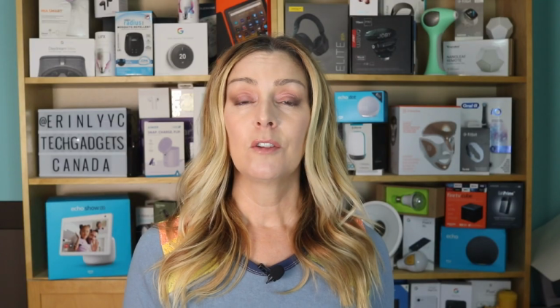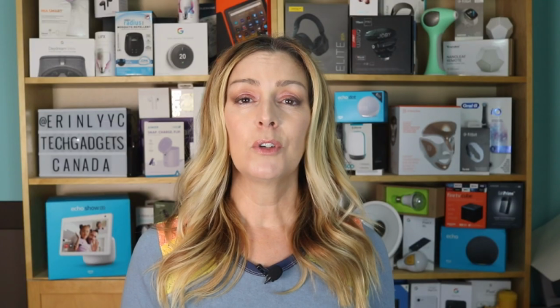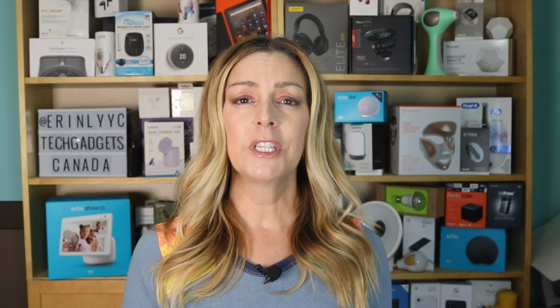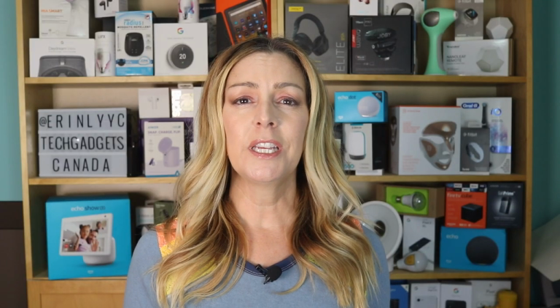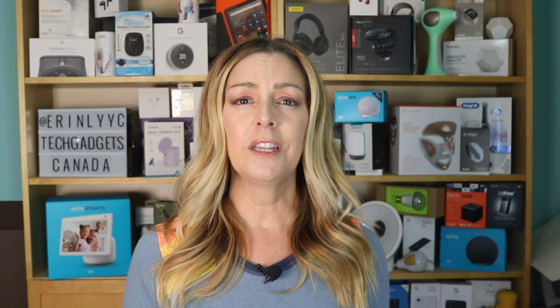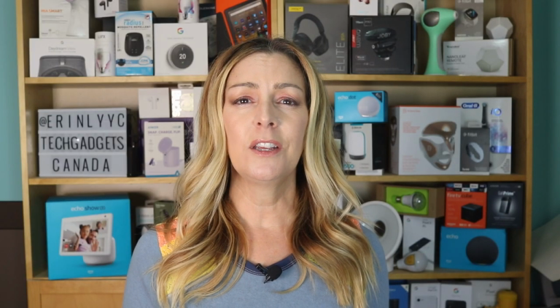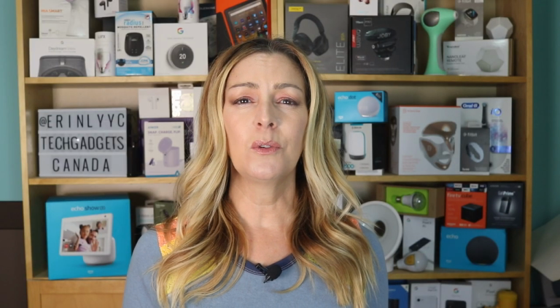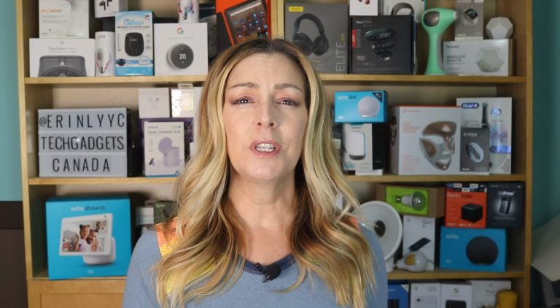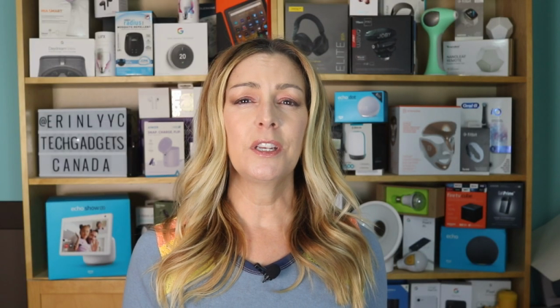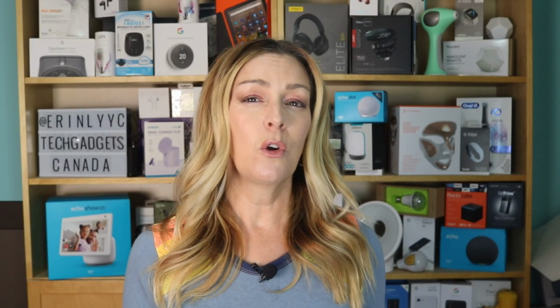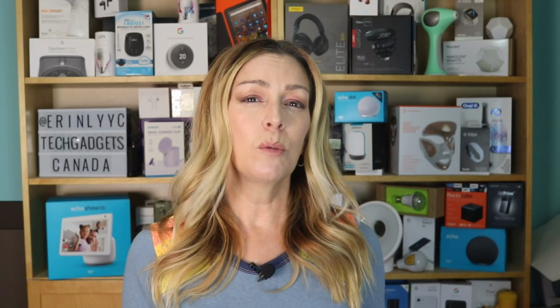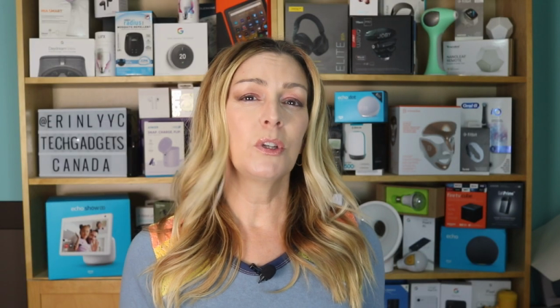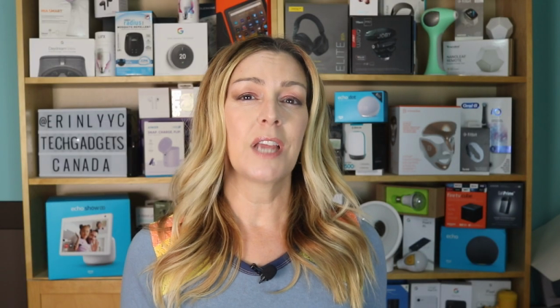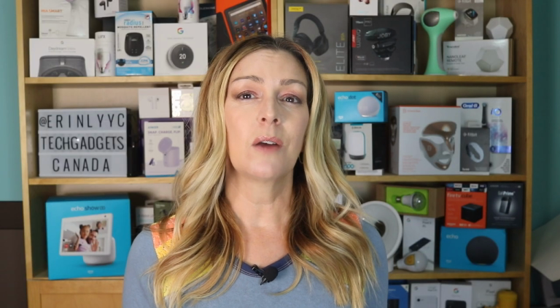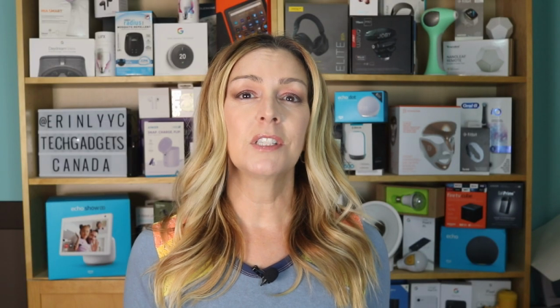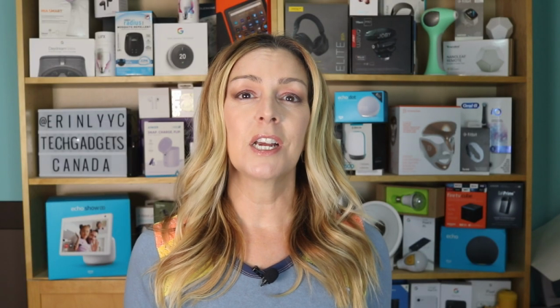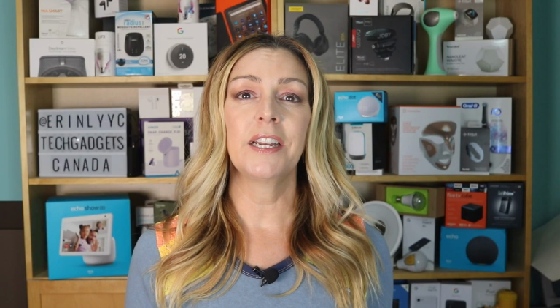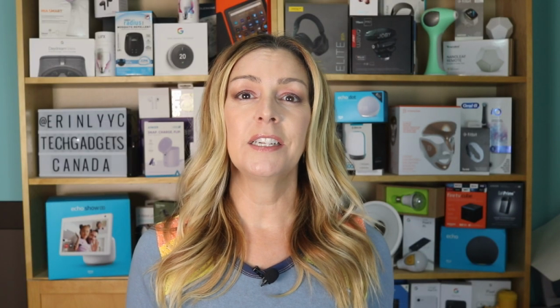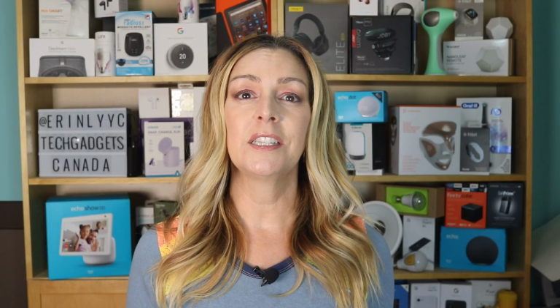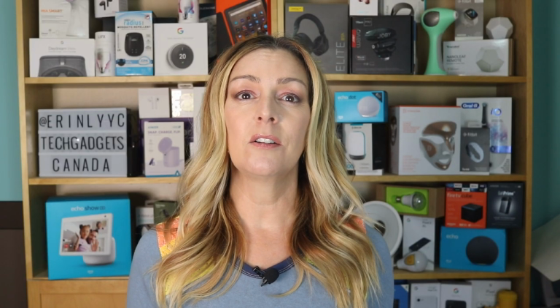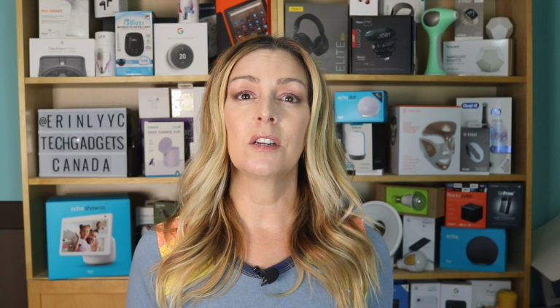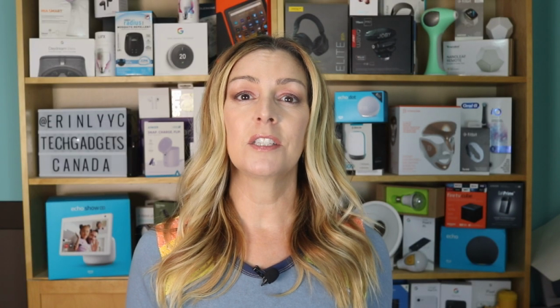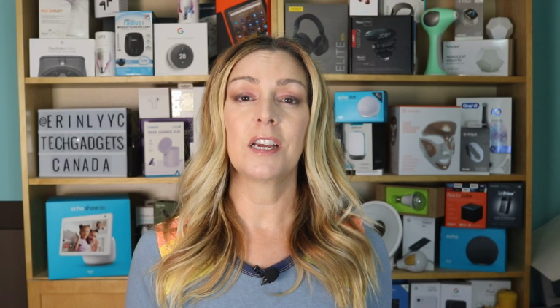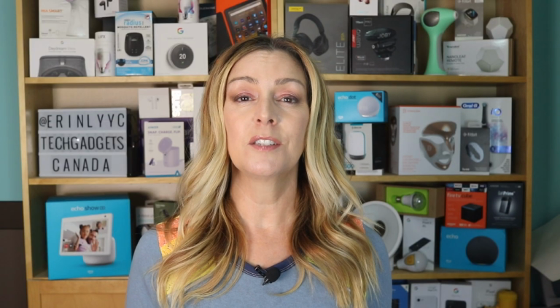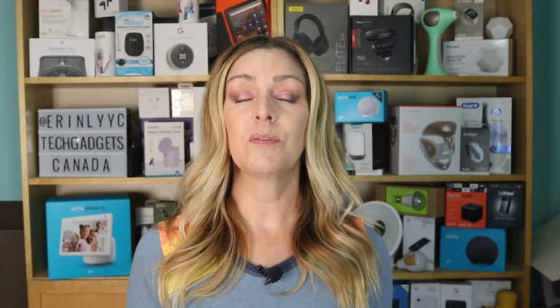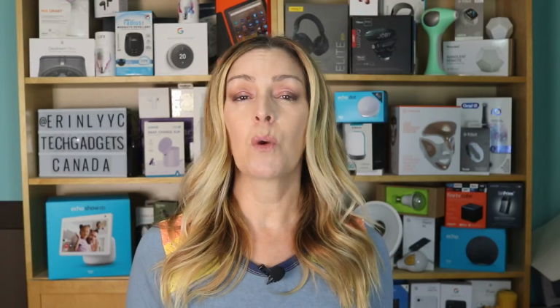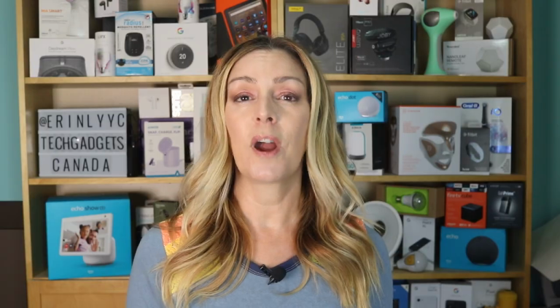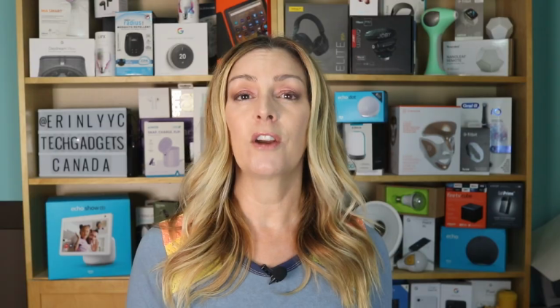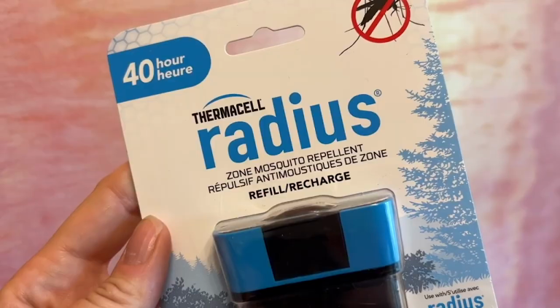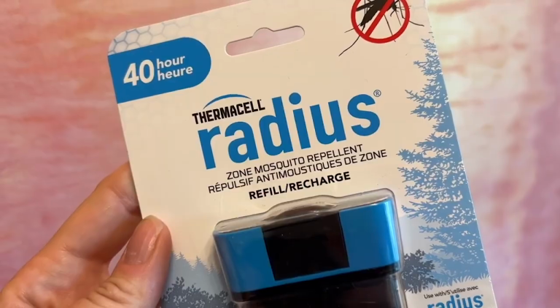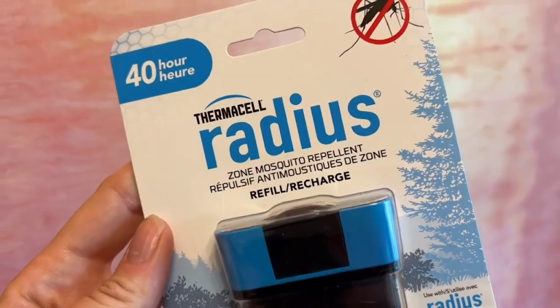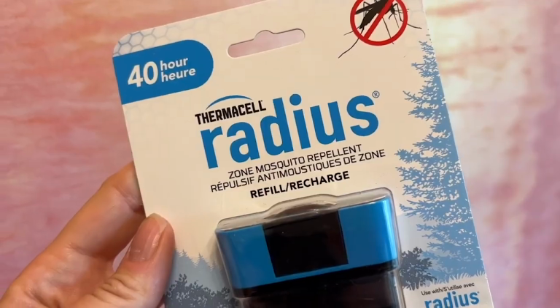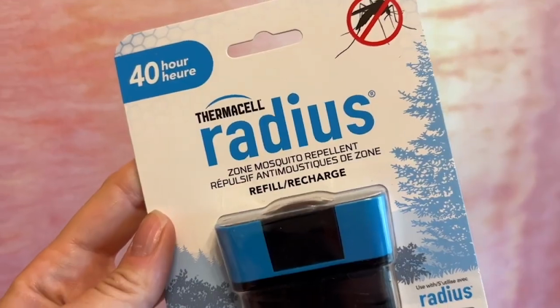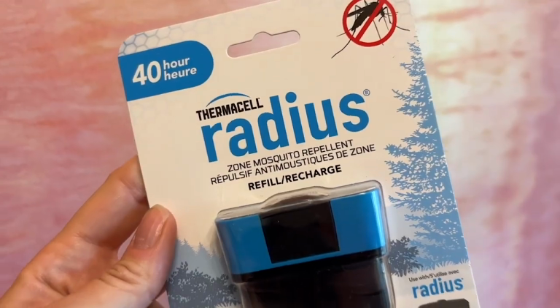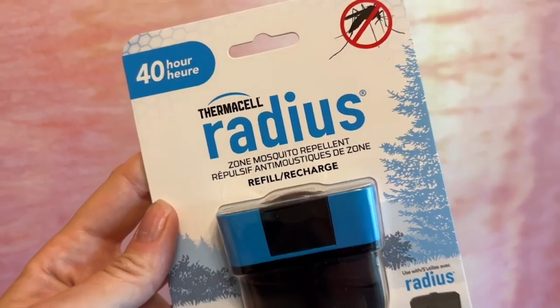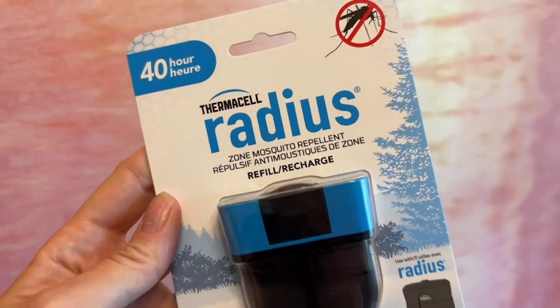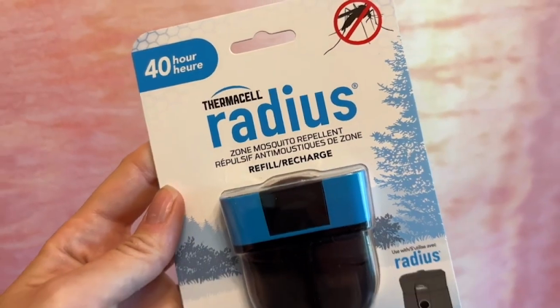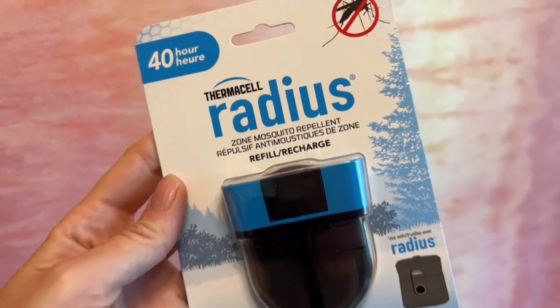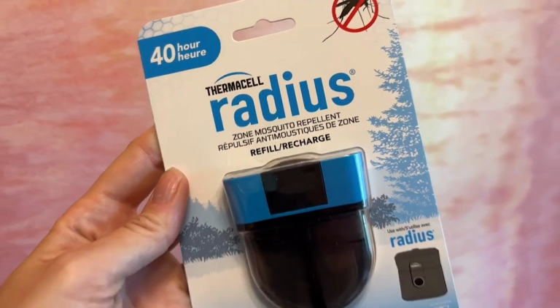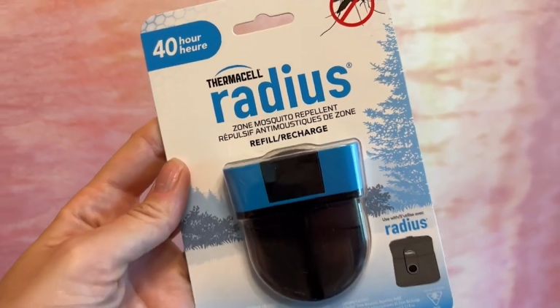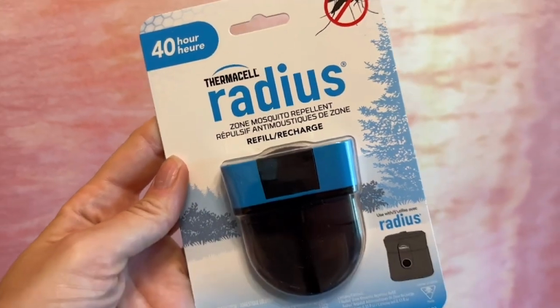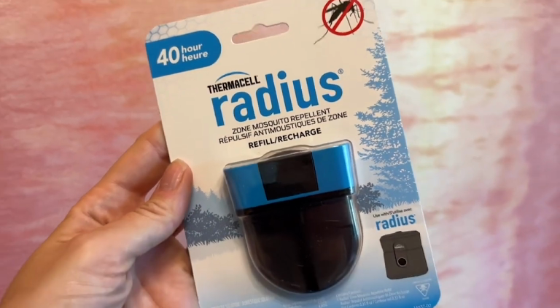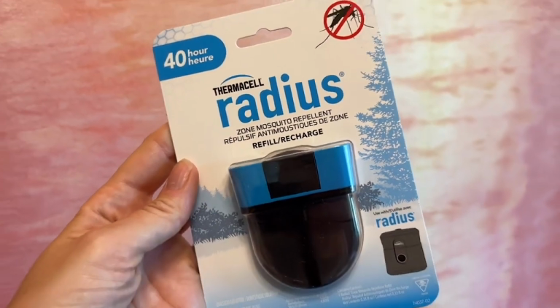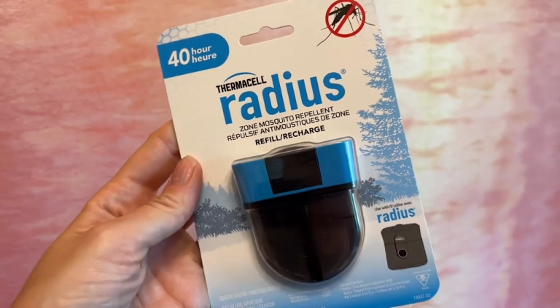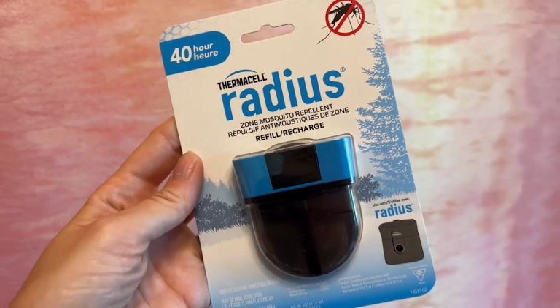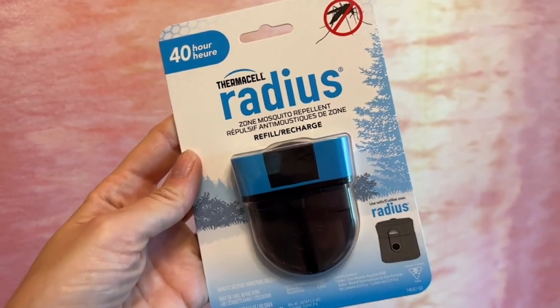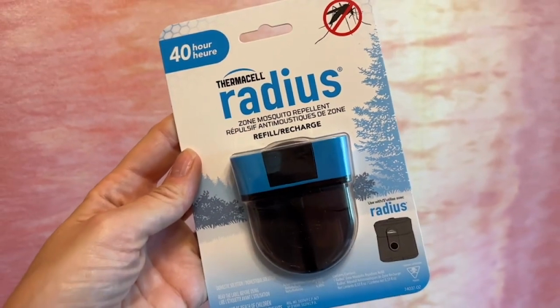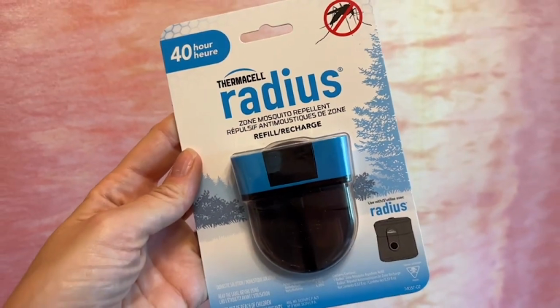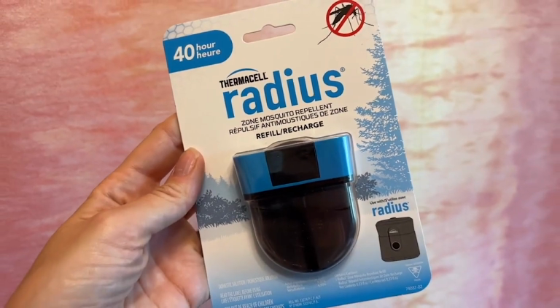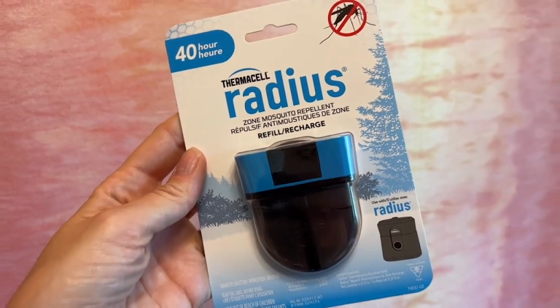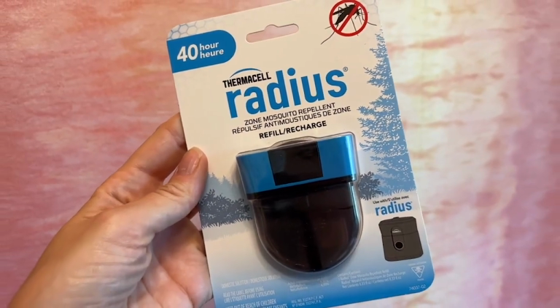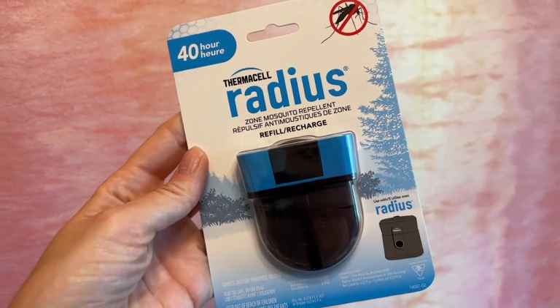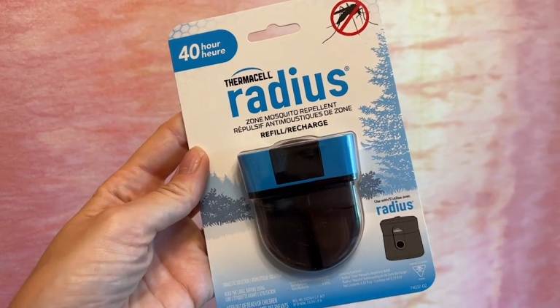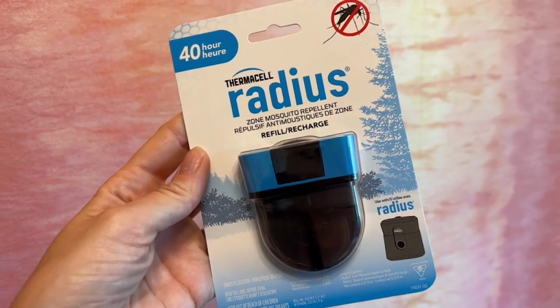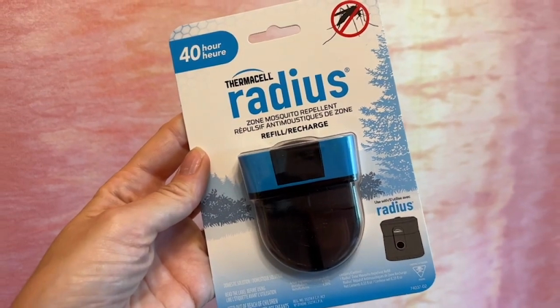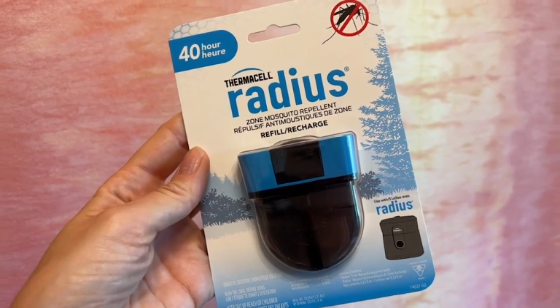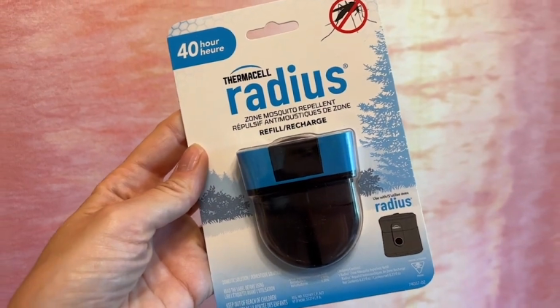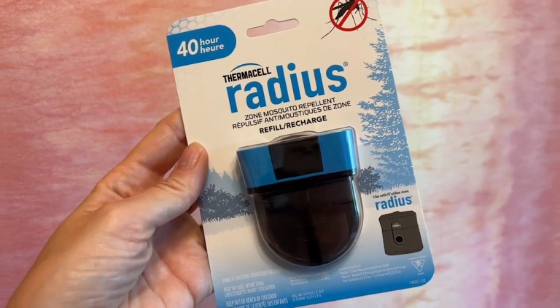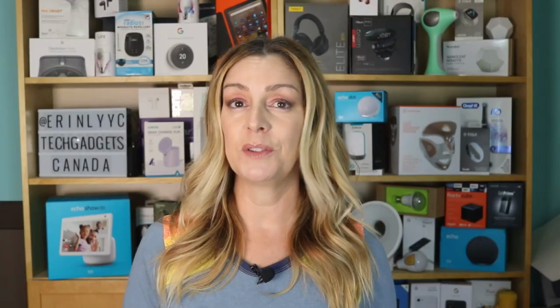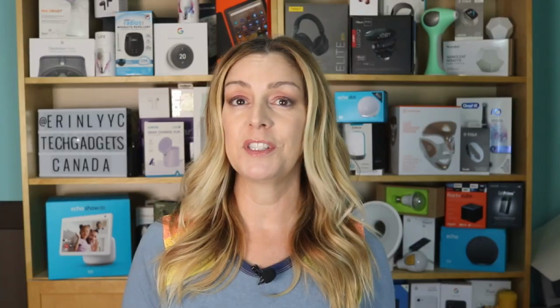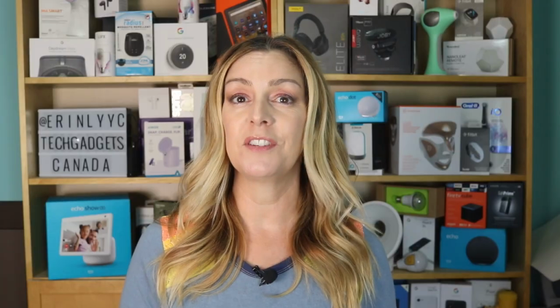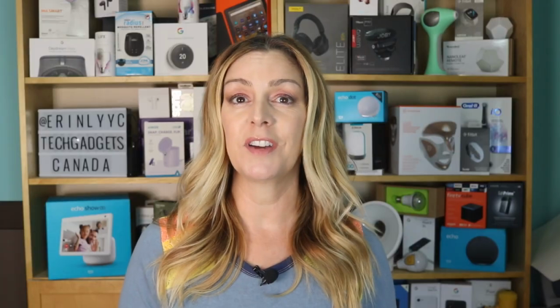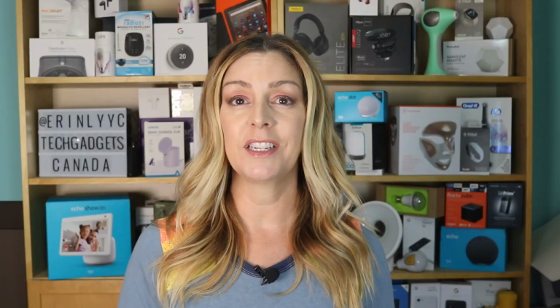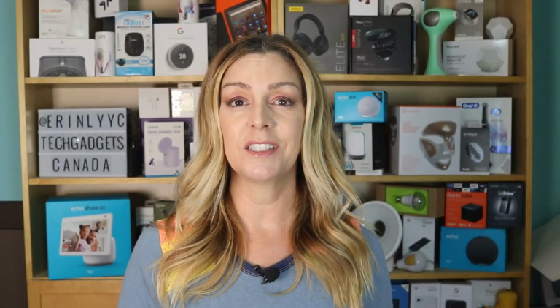Really, the only notable downside is that it does require refill cartridges, which might add up depending on how much you want to use the device.